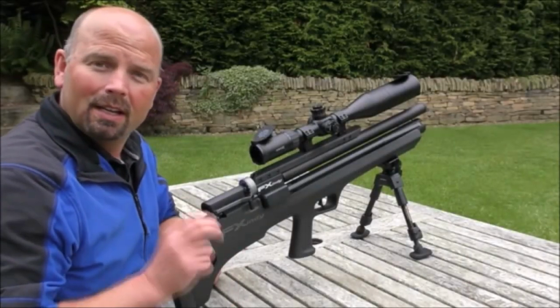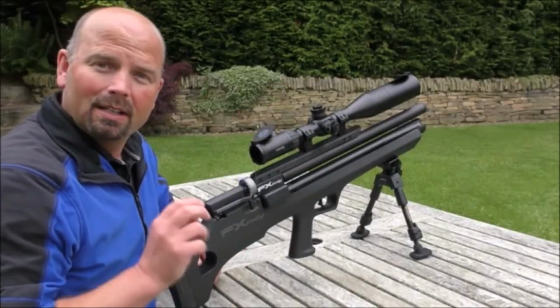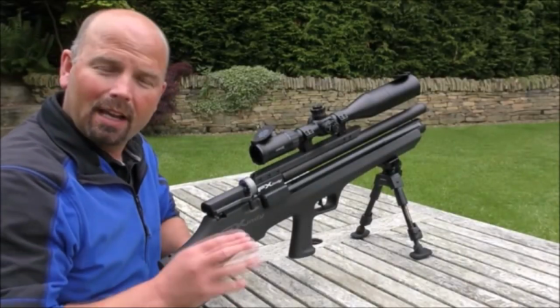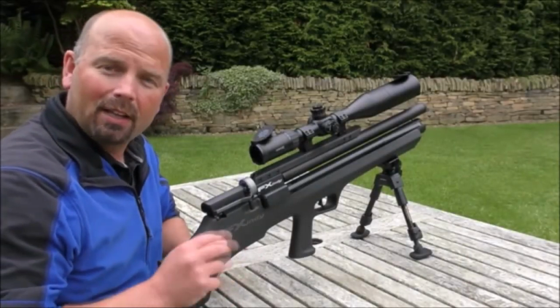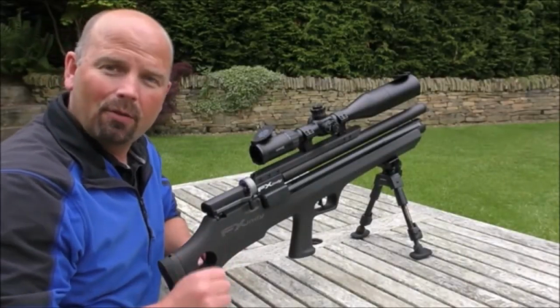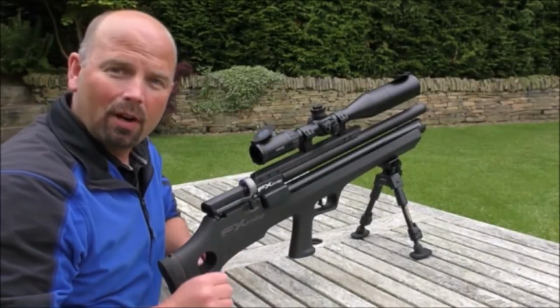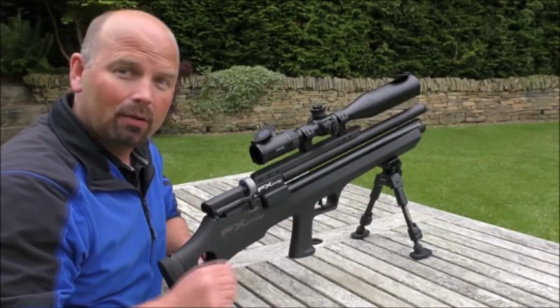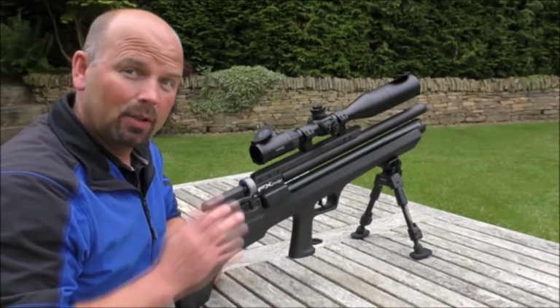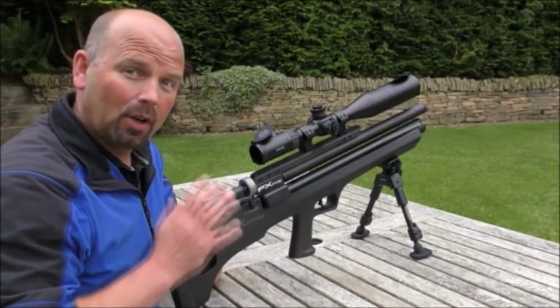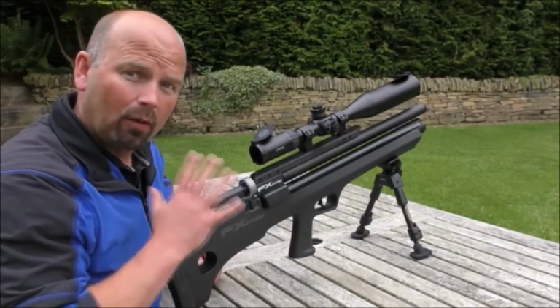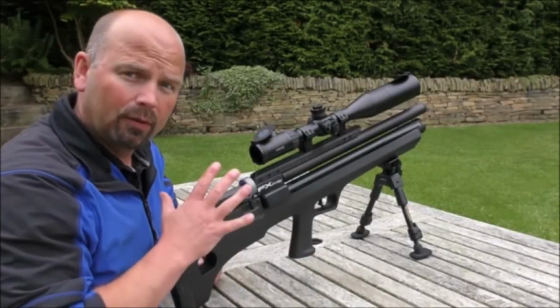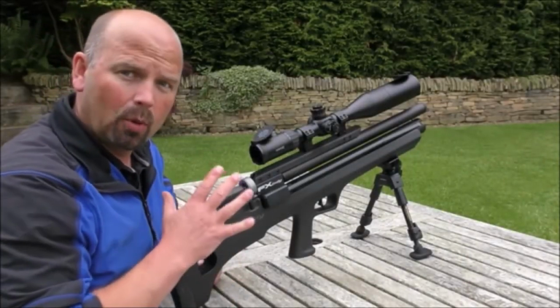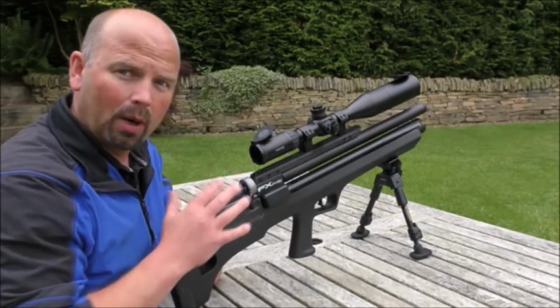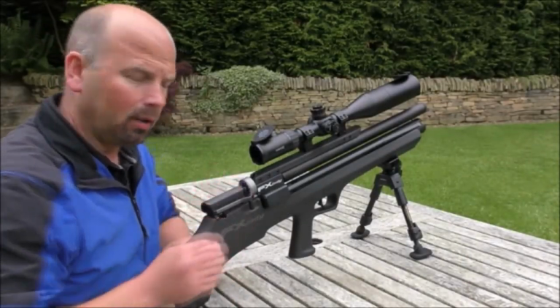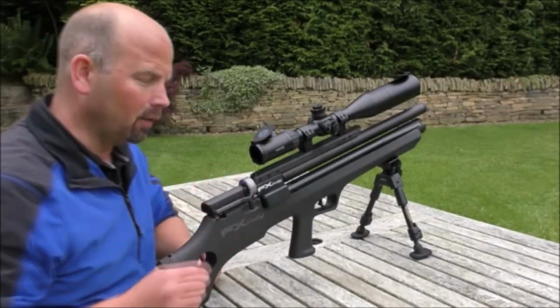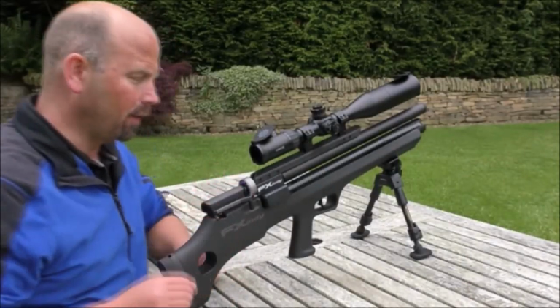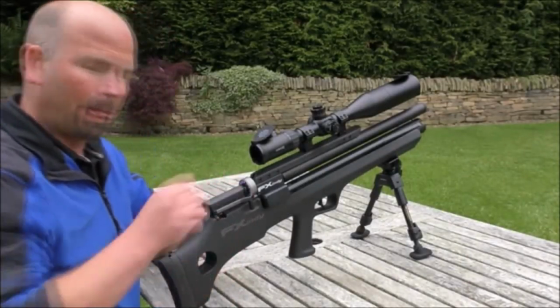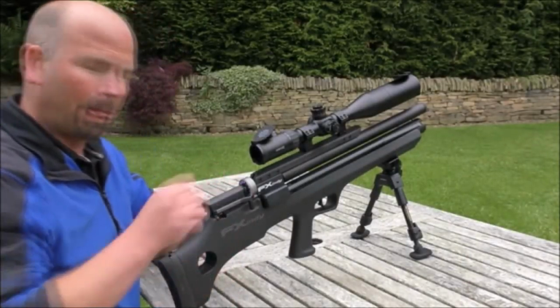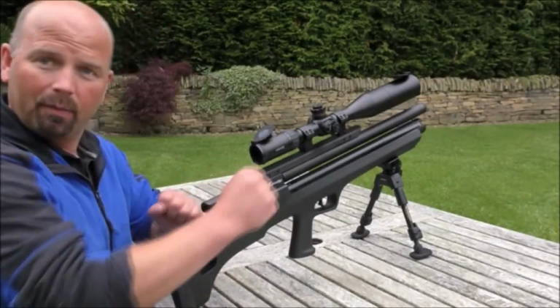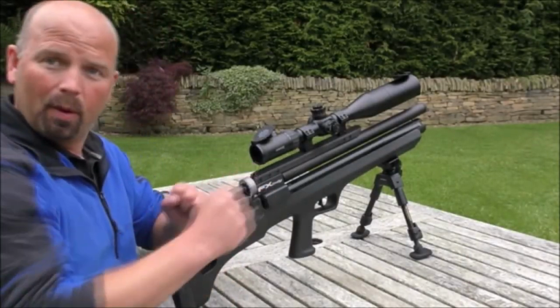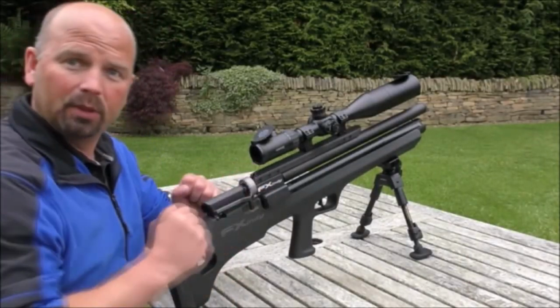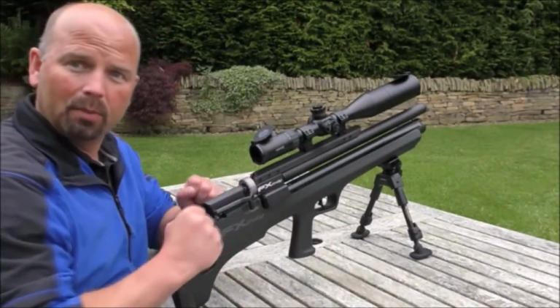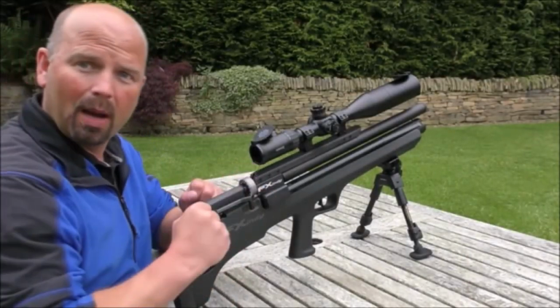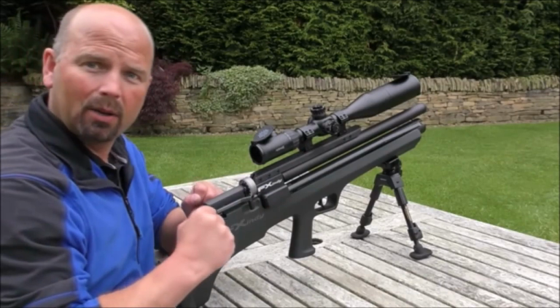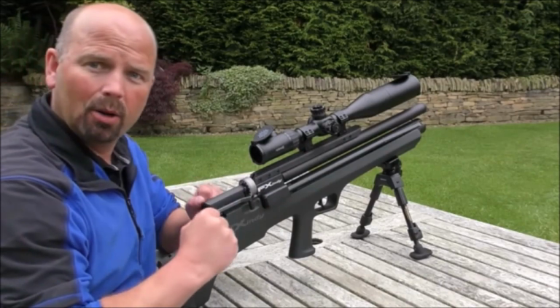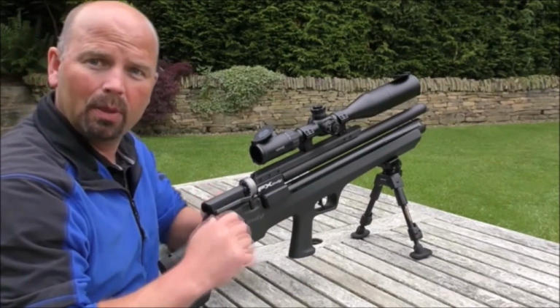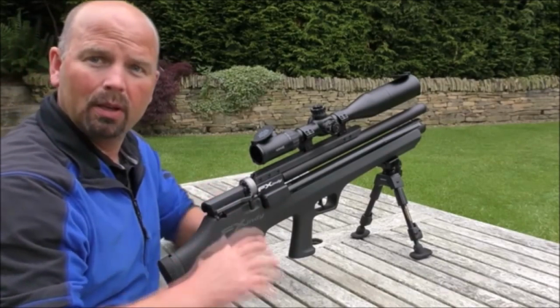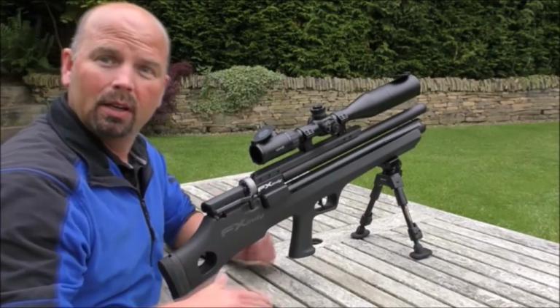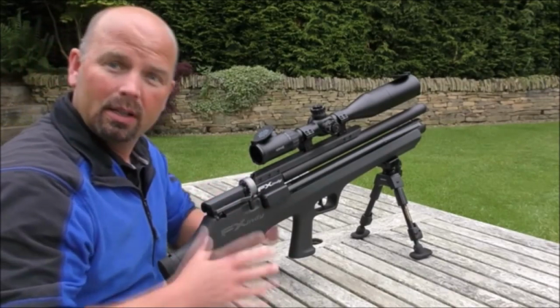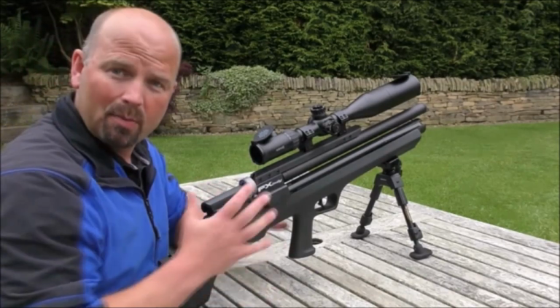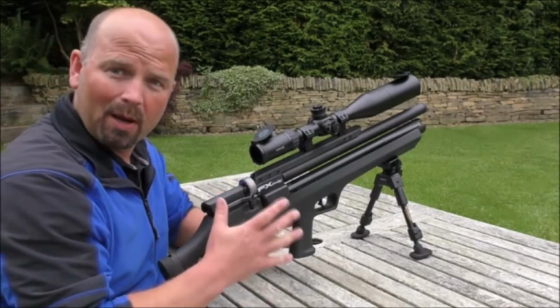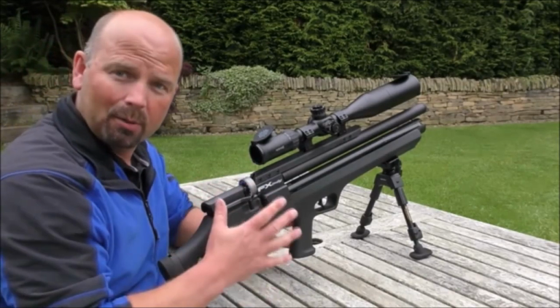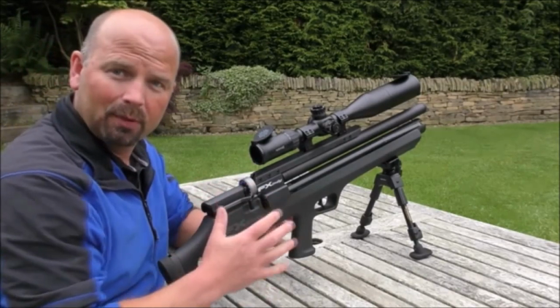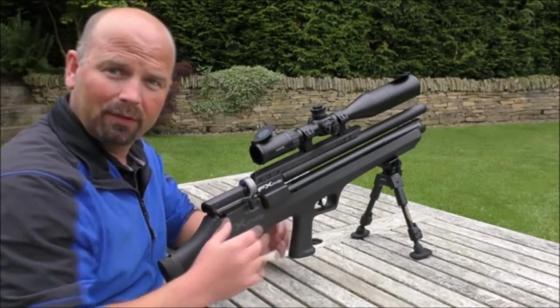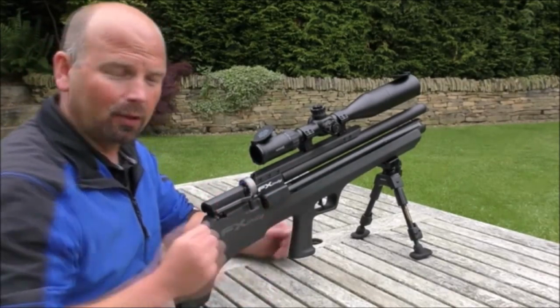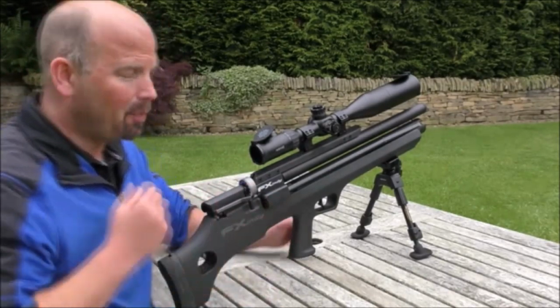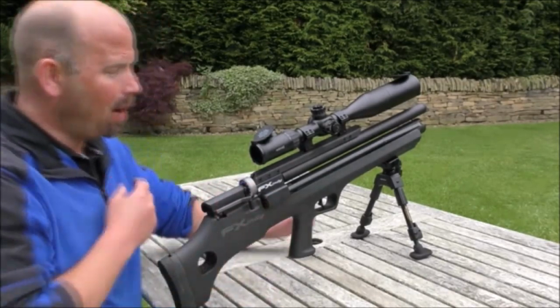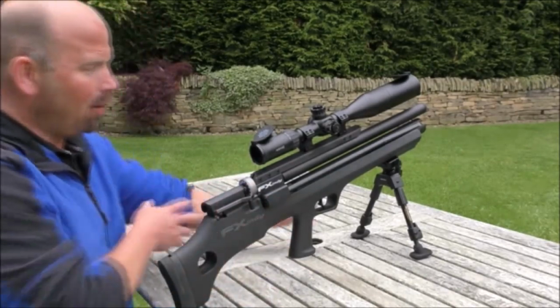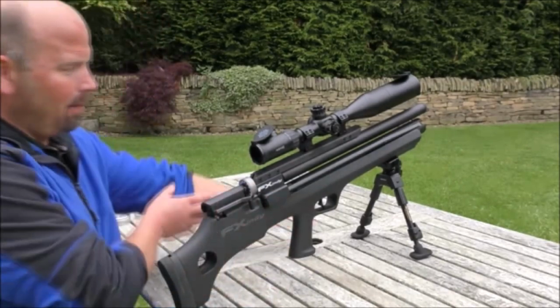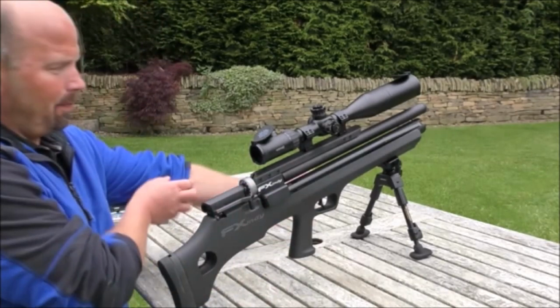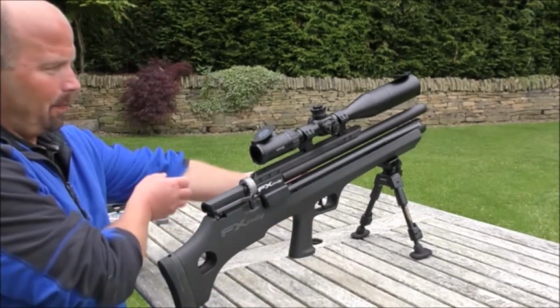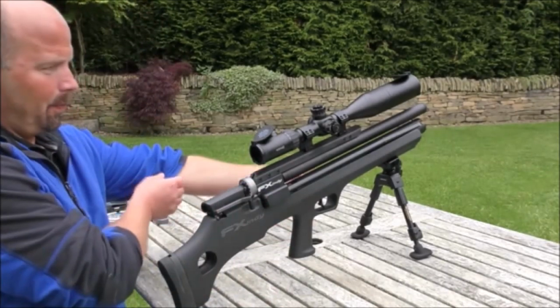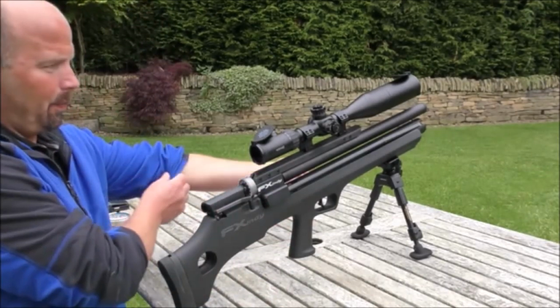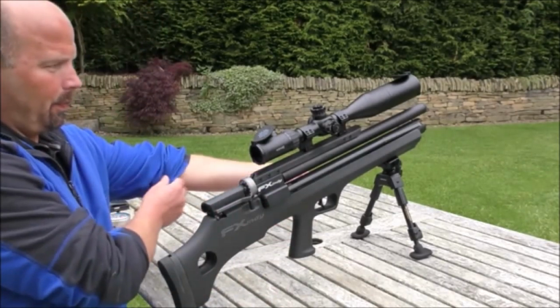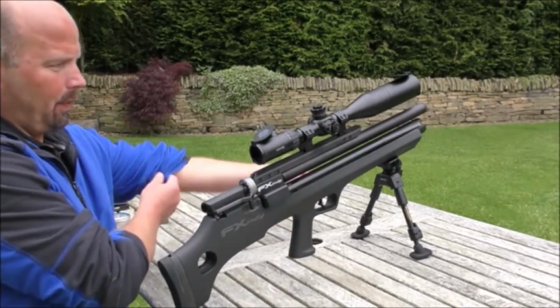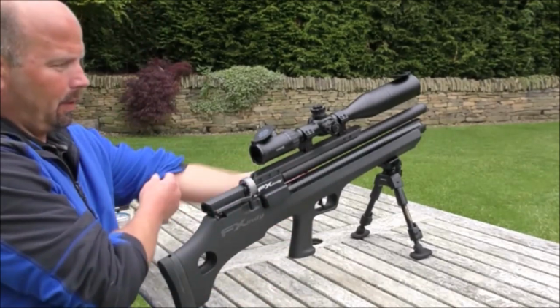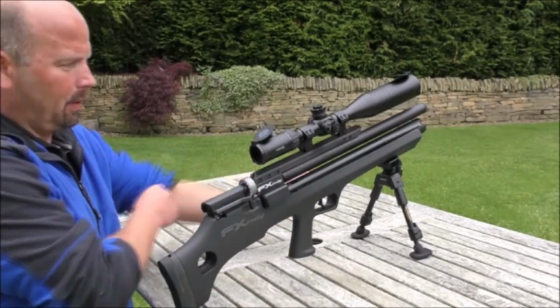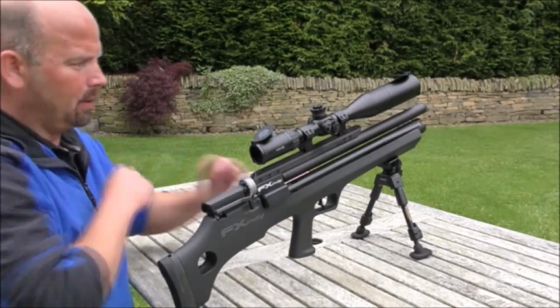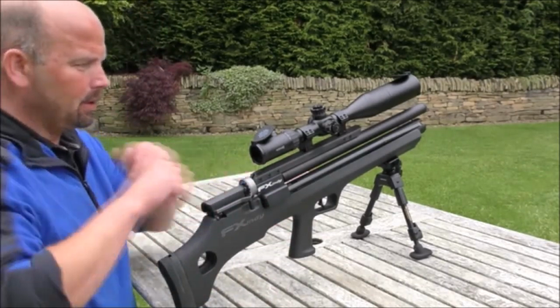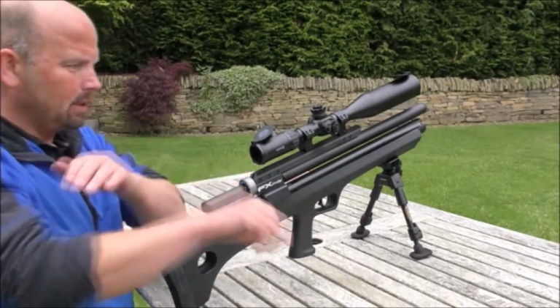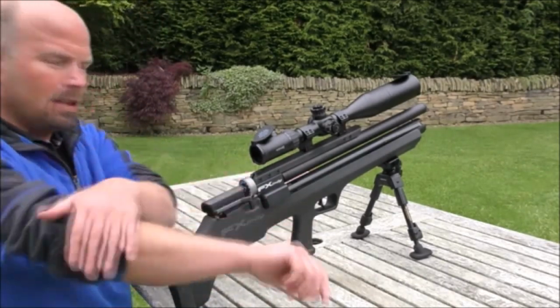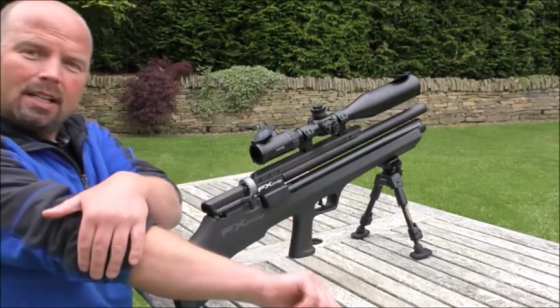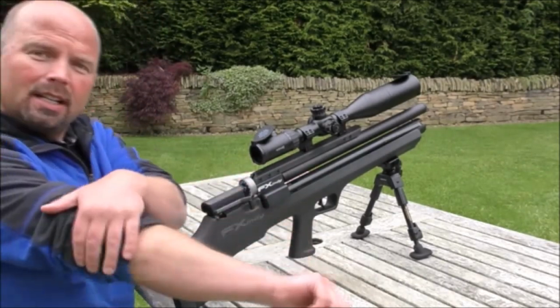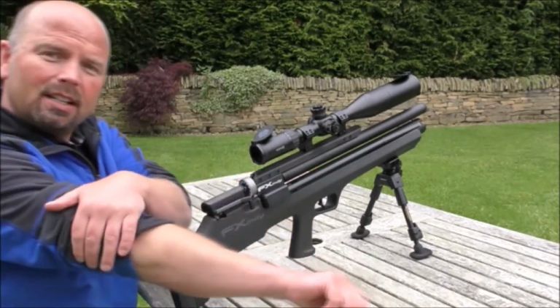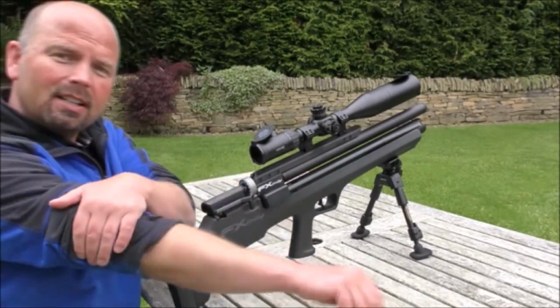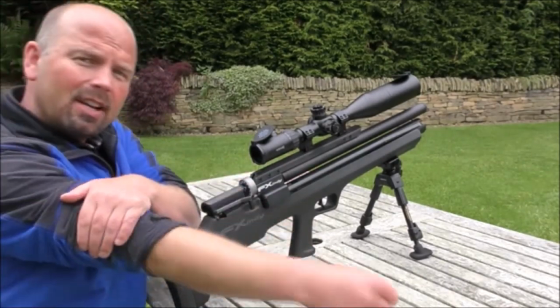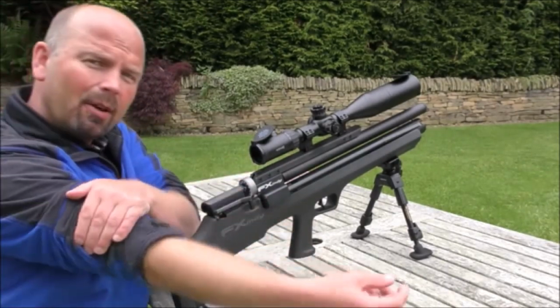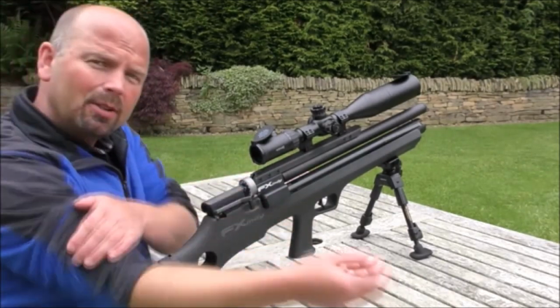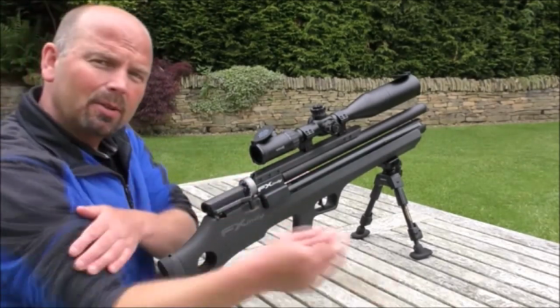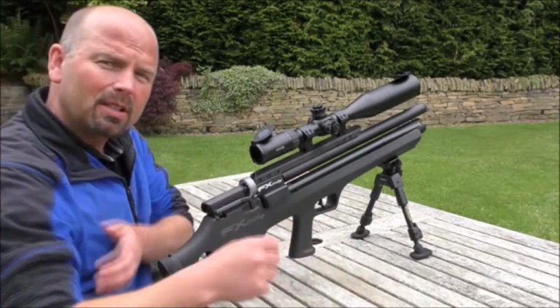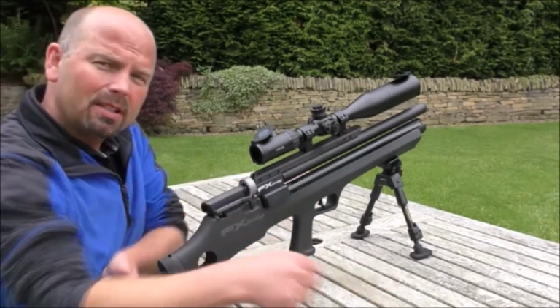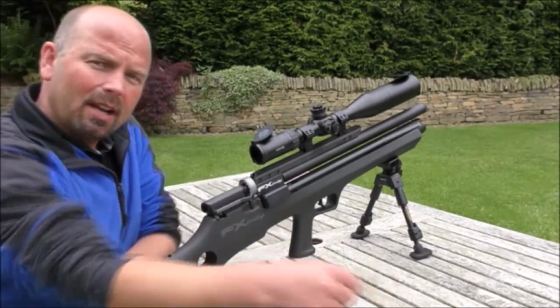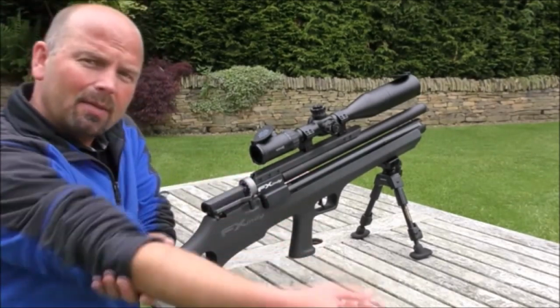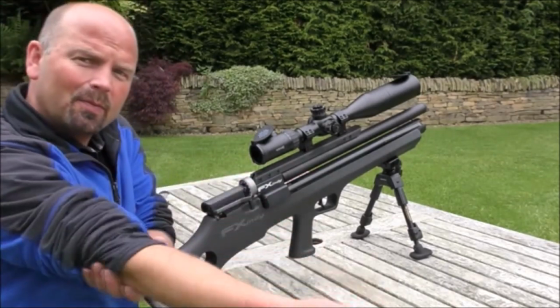Second round of 12. Pumped it back up to full power. See how I do this time.